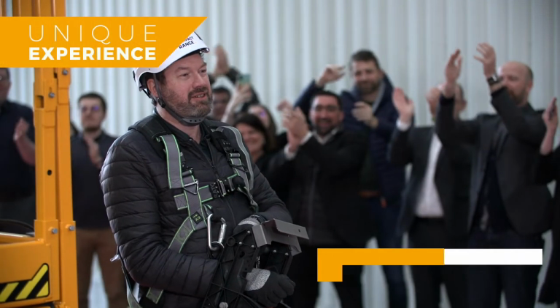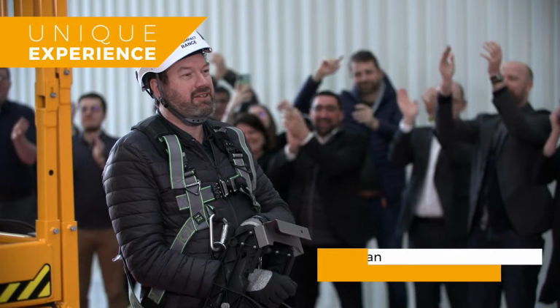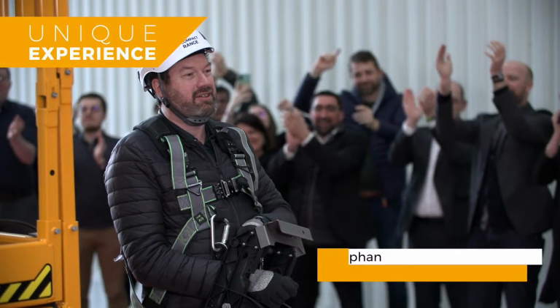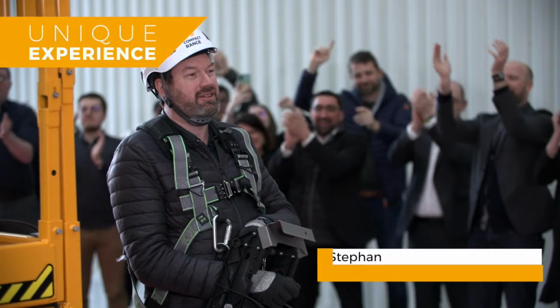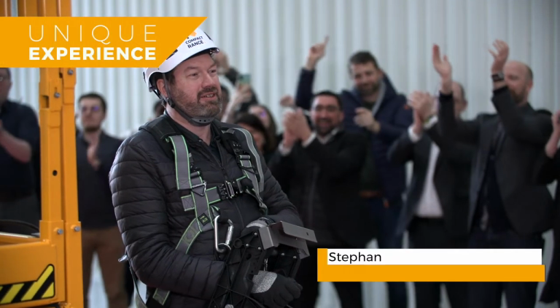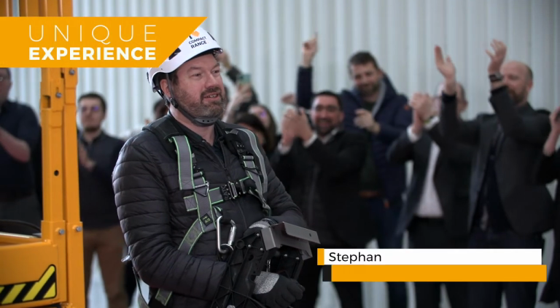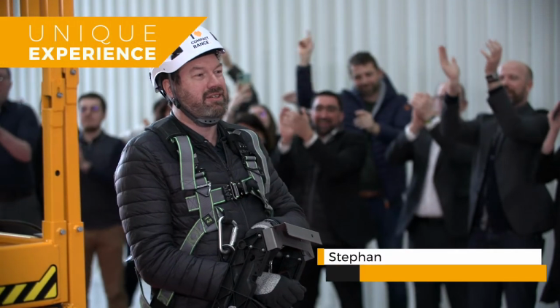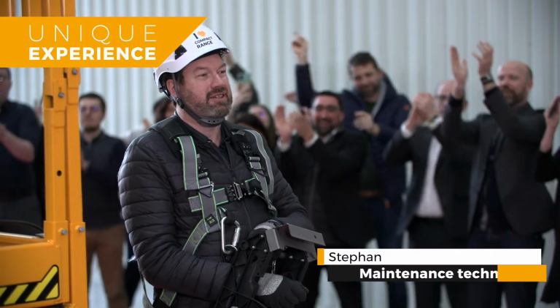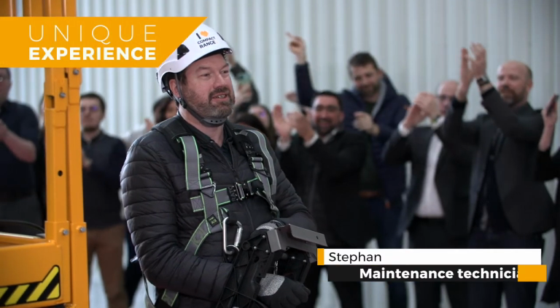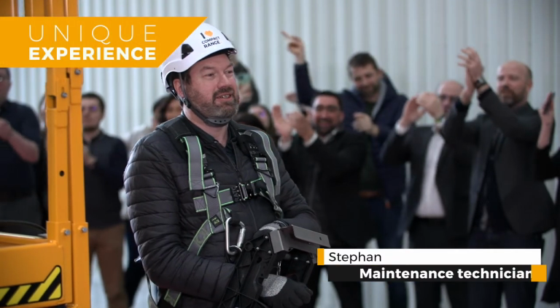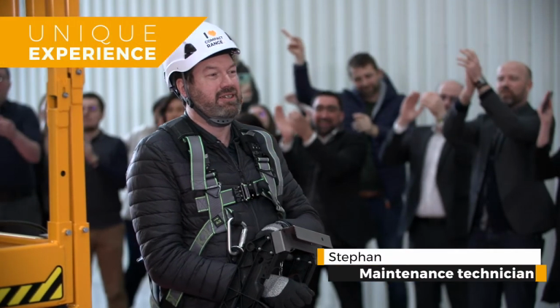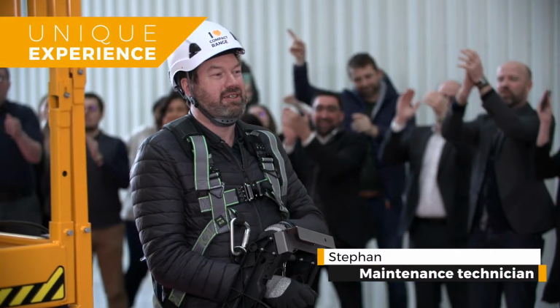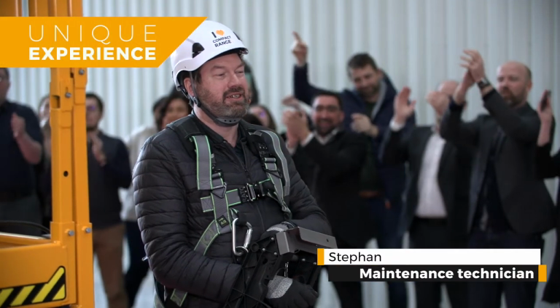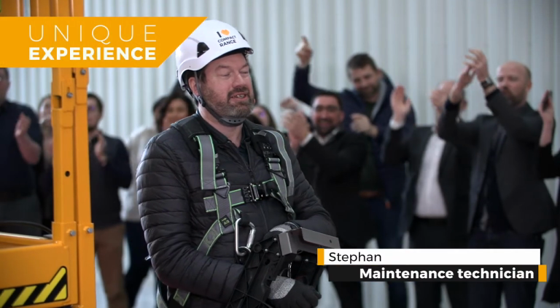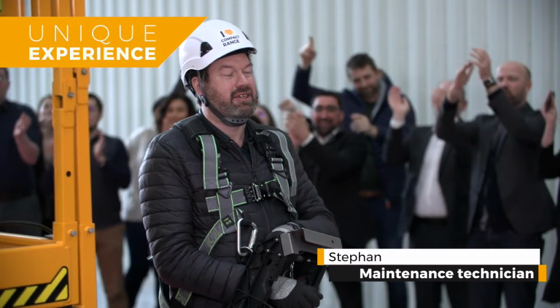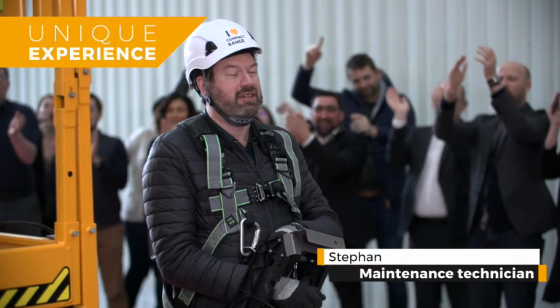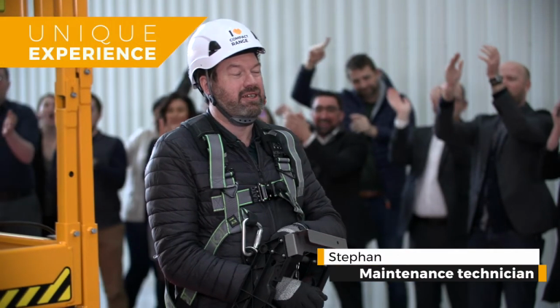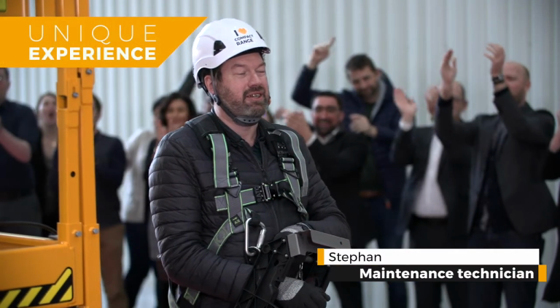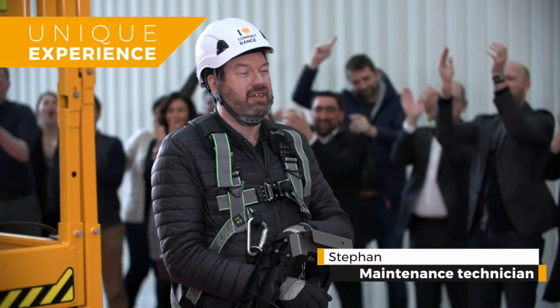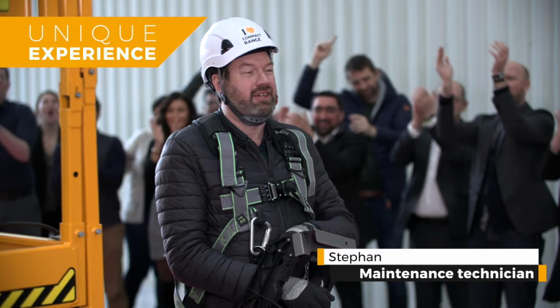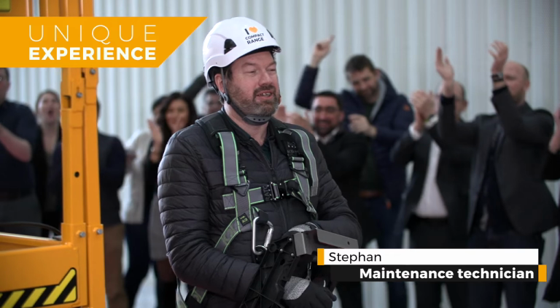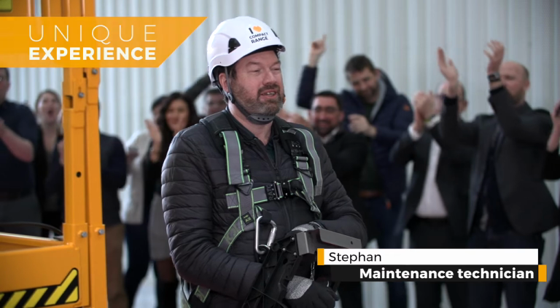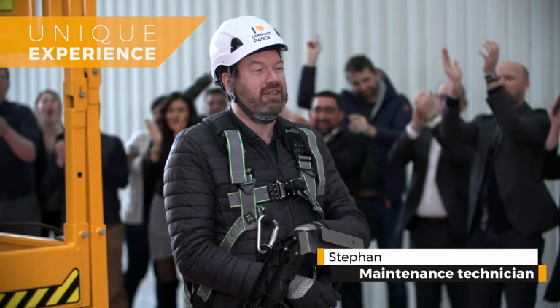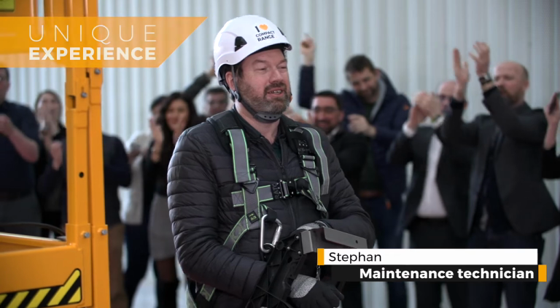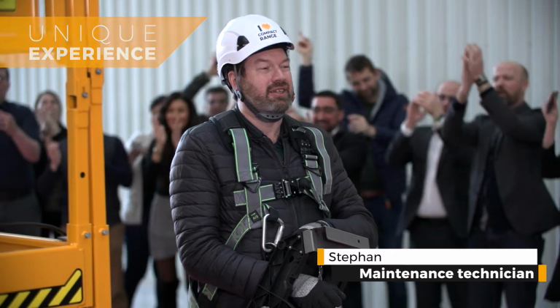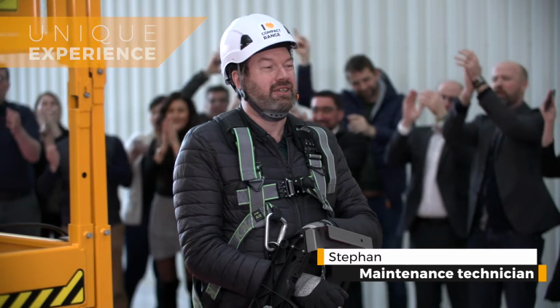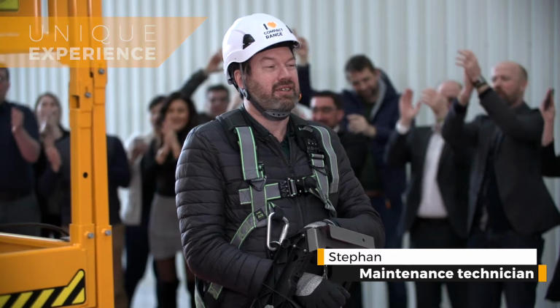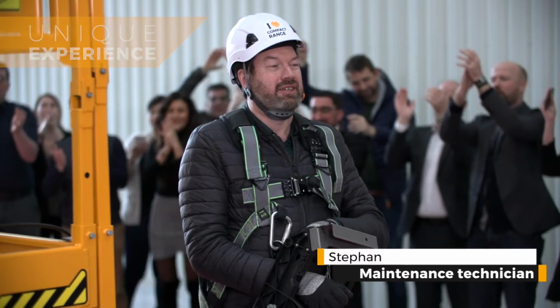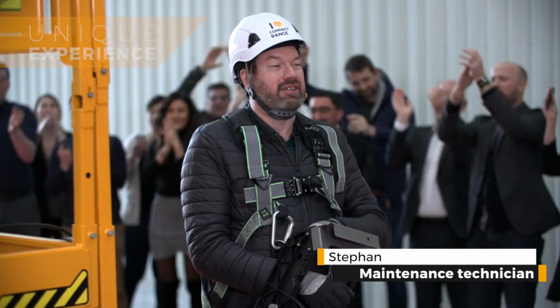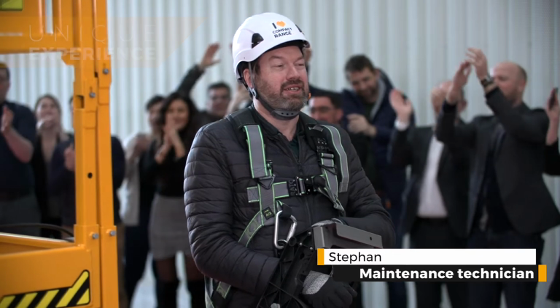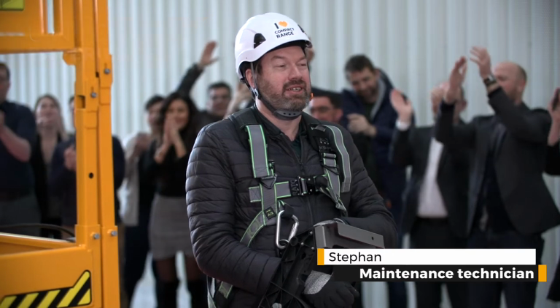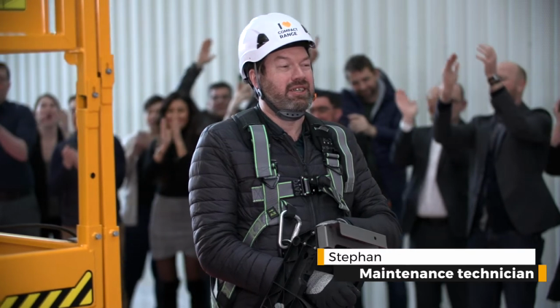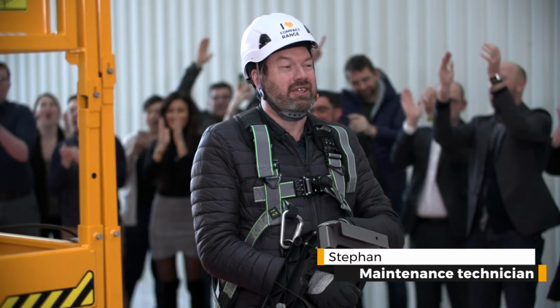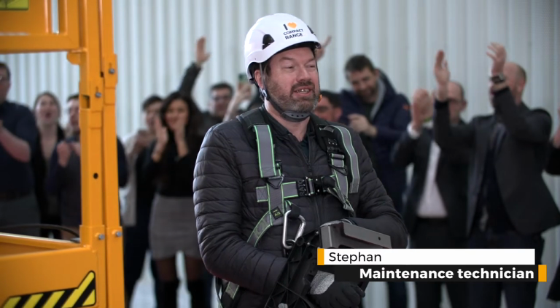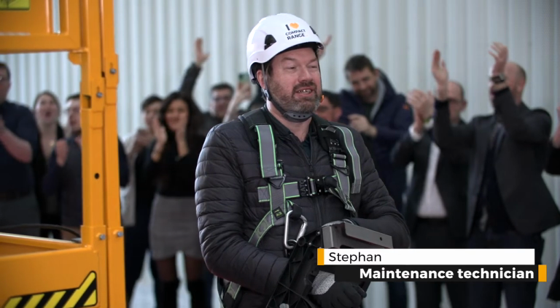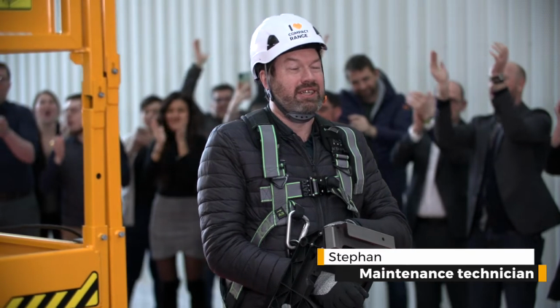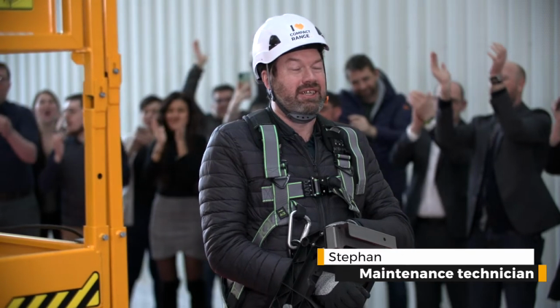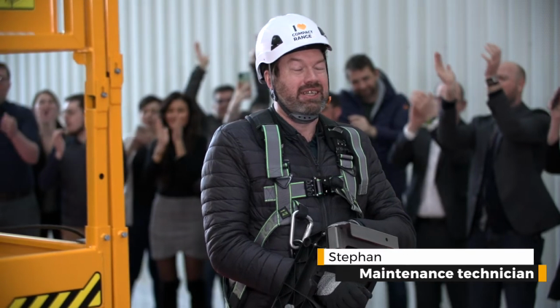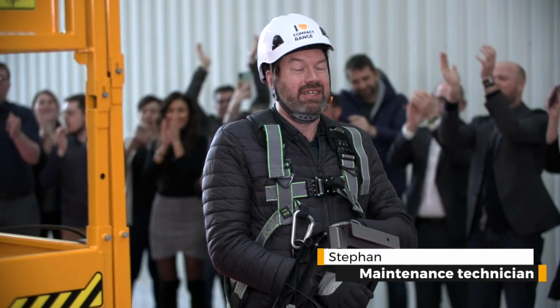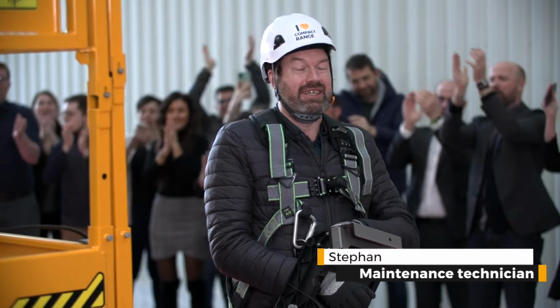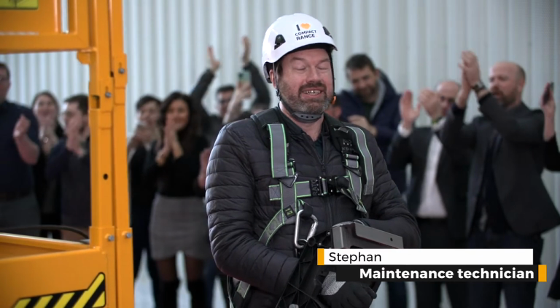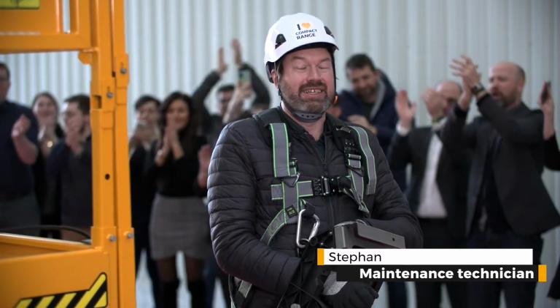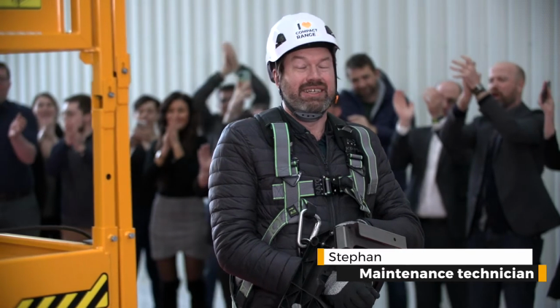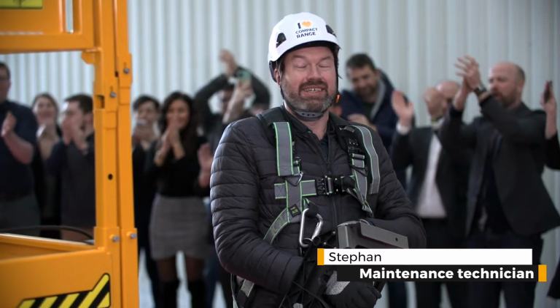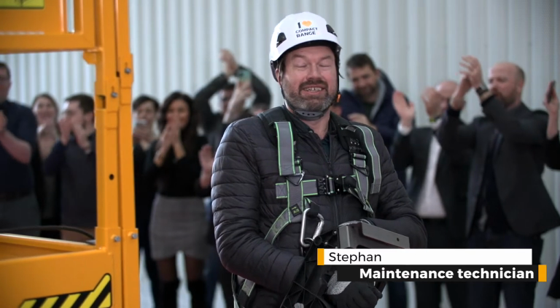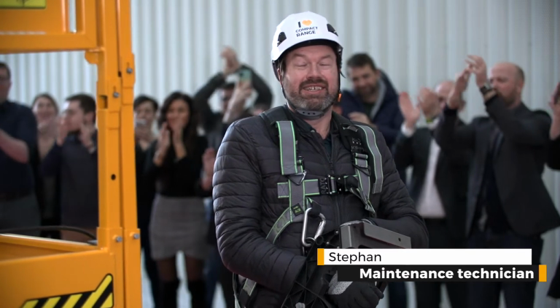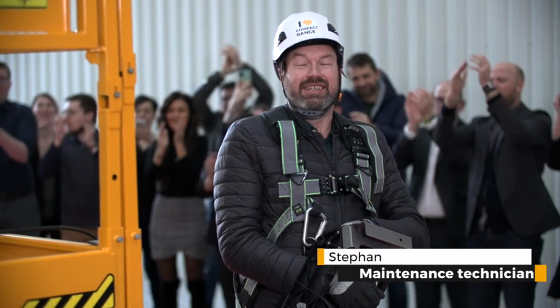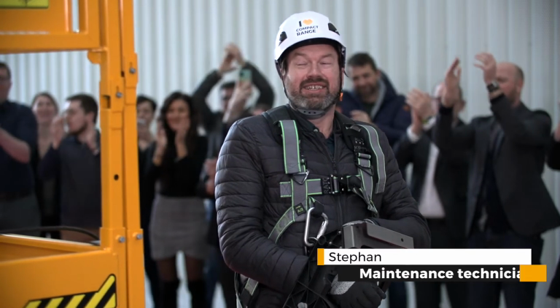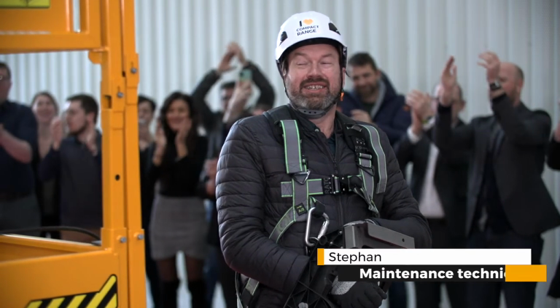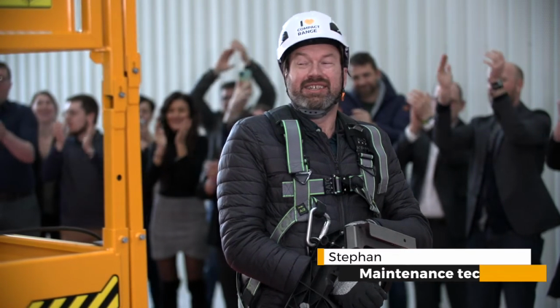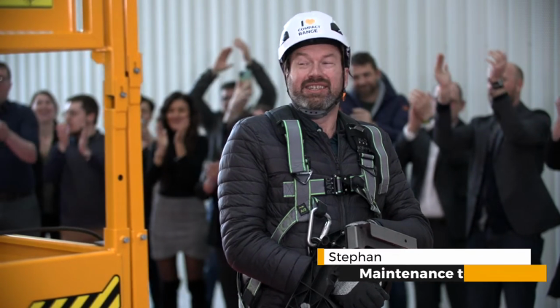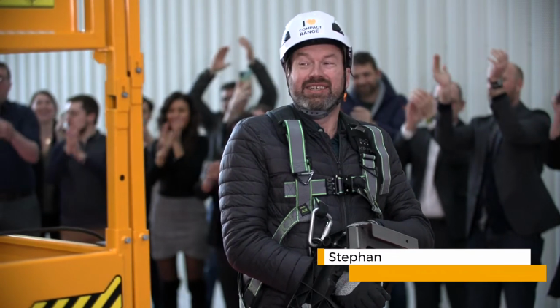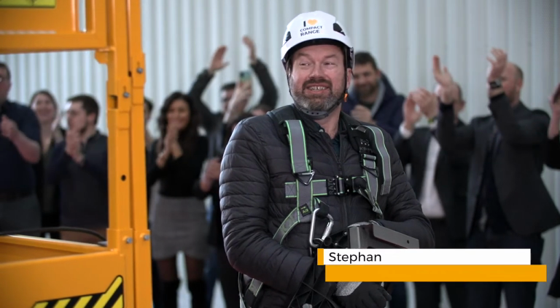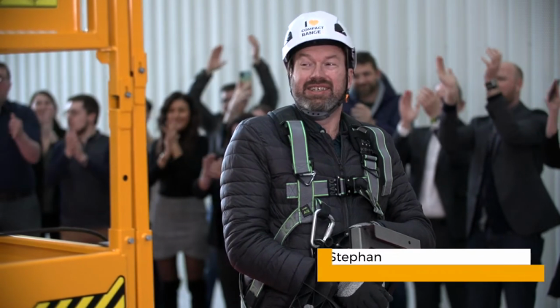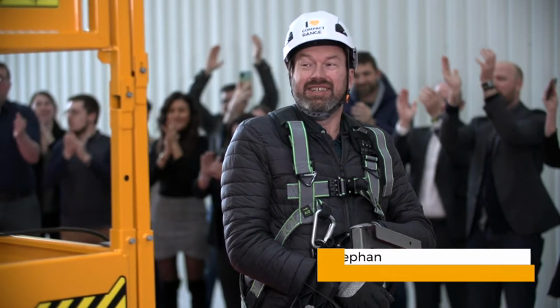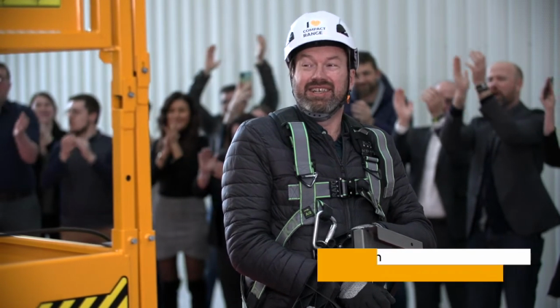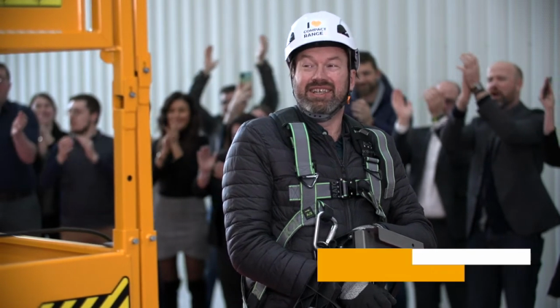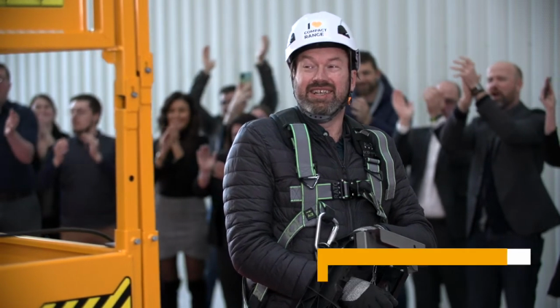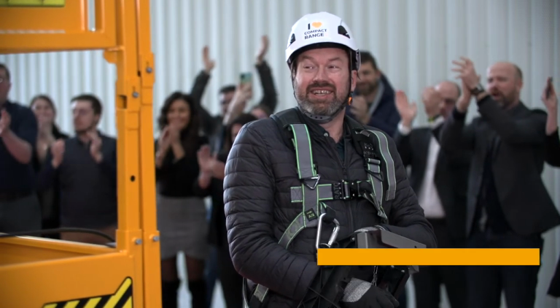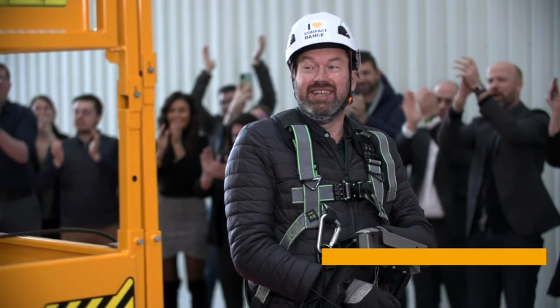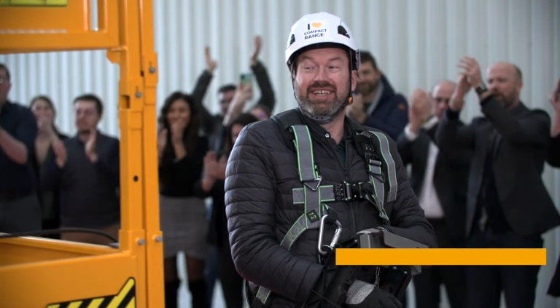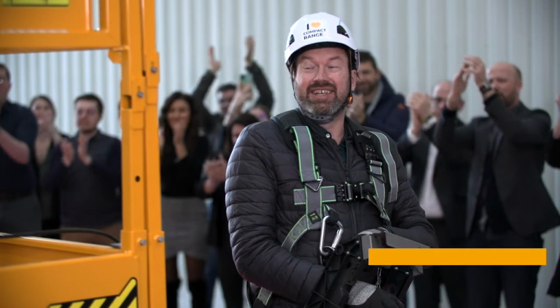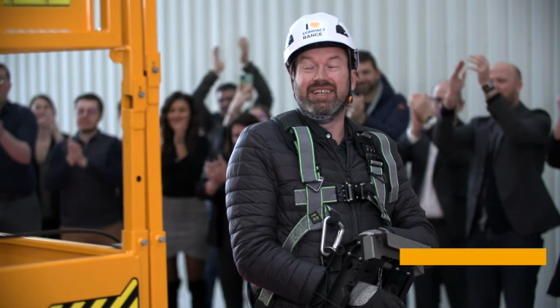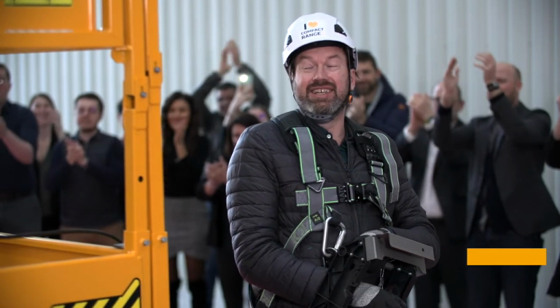We've done a lot of work and traveled to a lot of places together. We make a pretty good team.